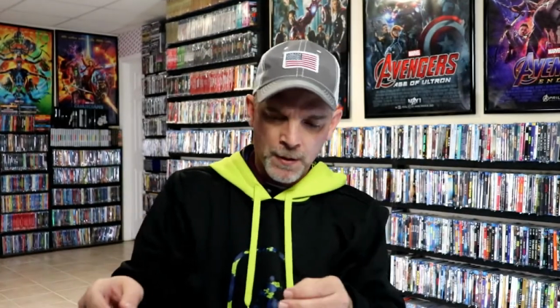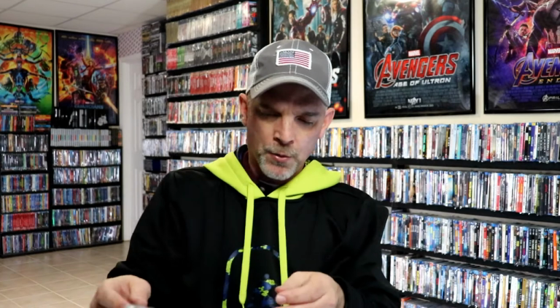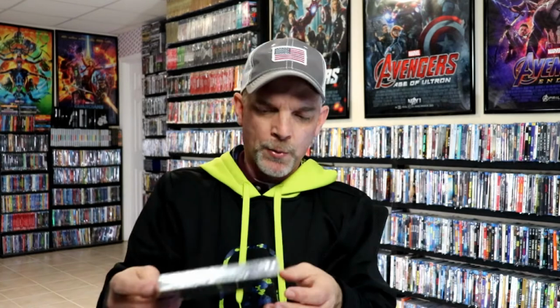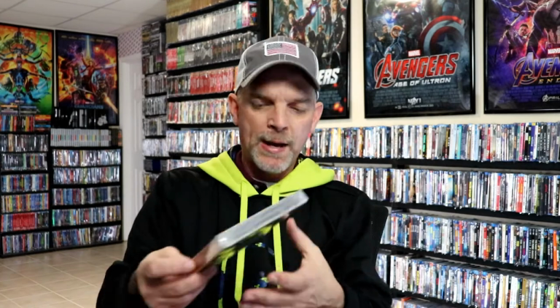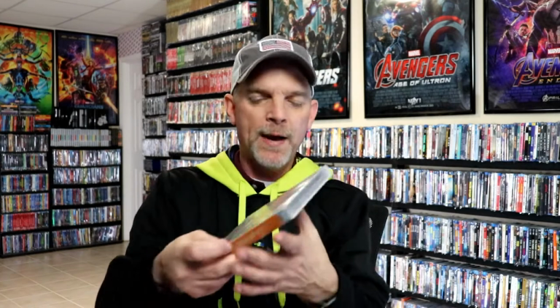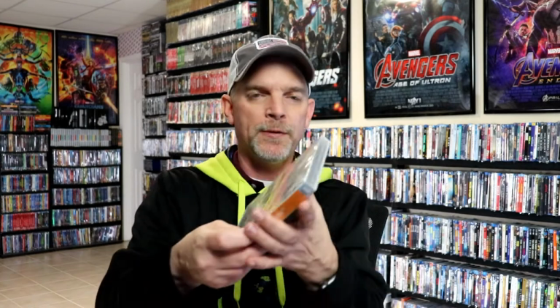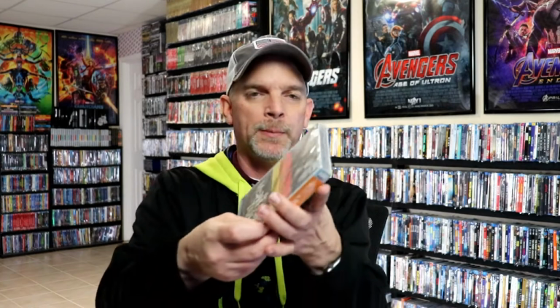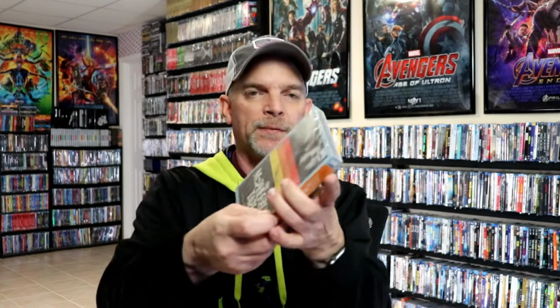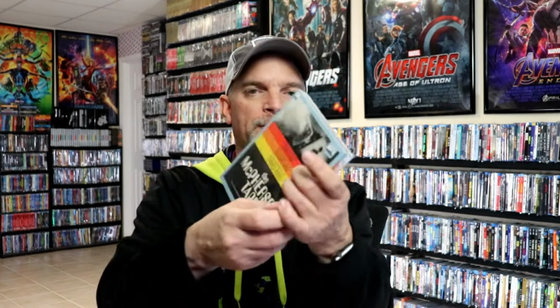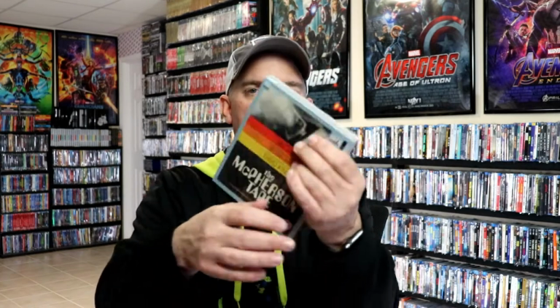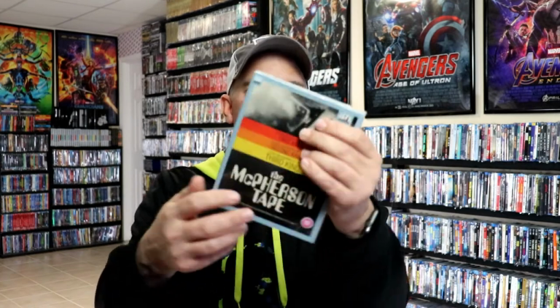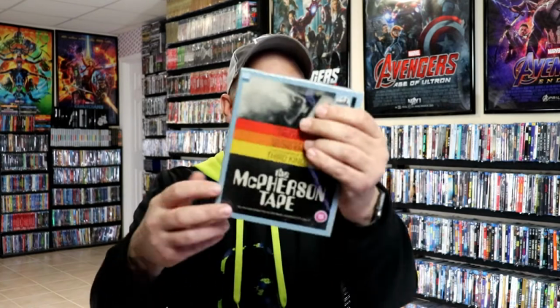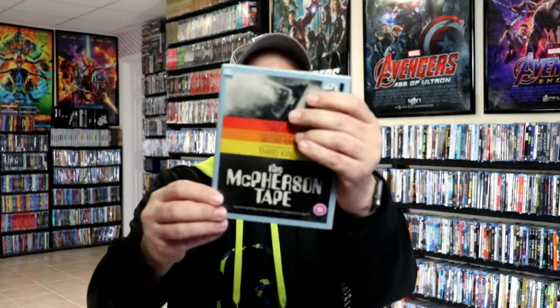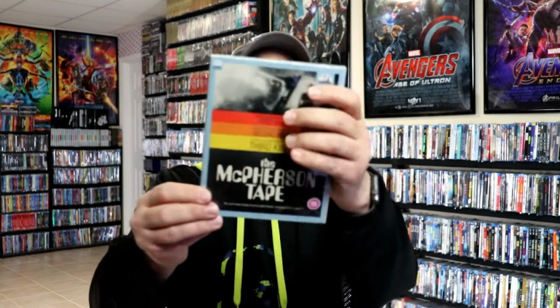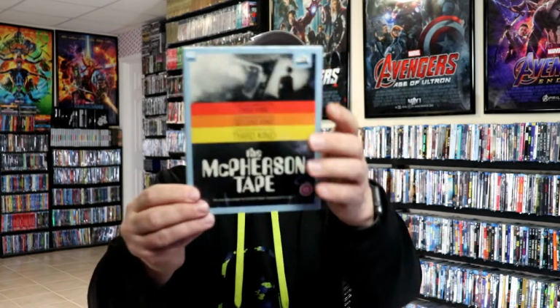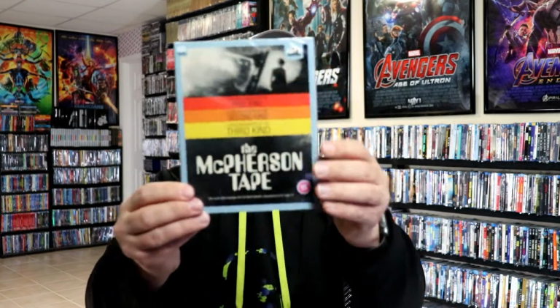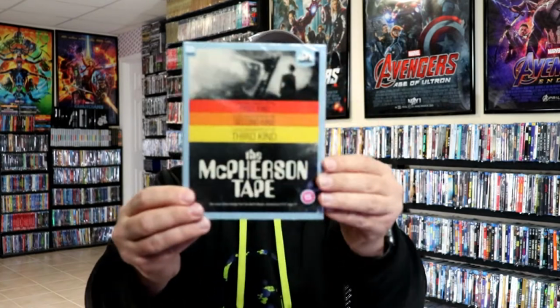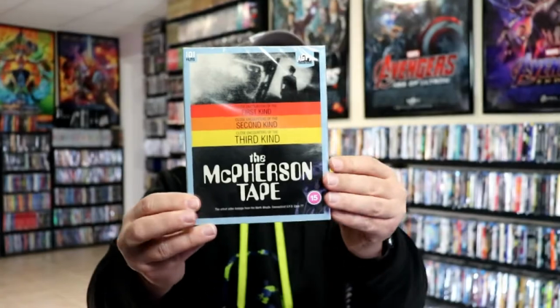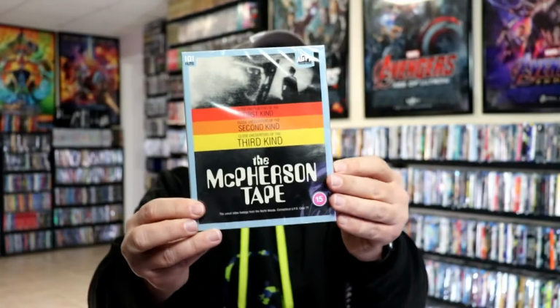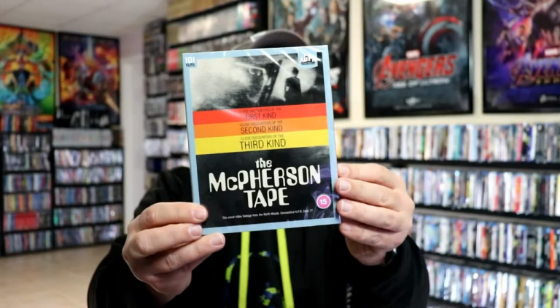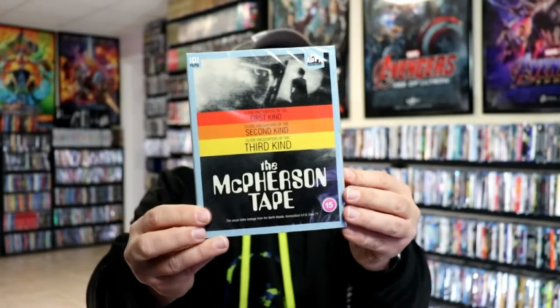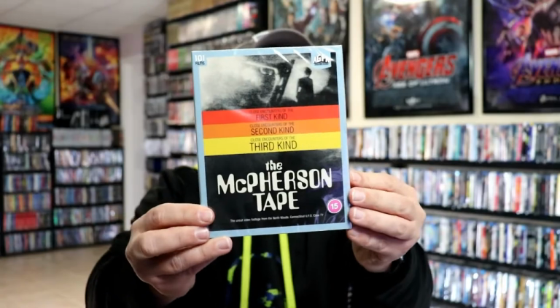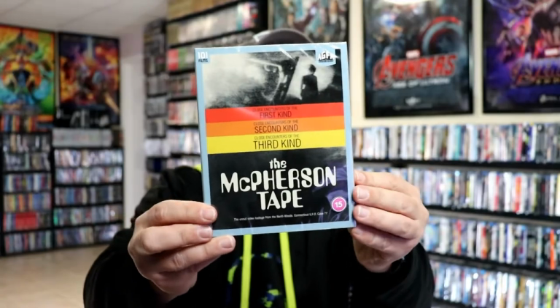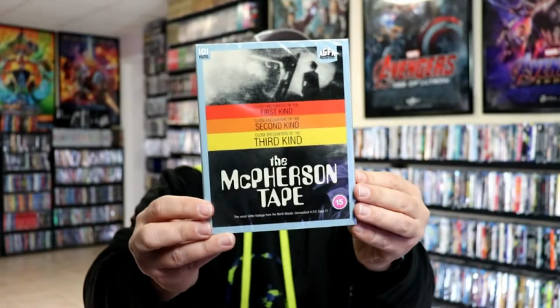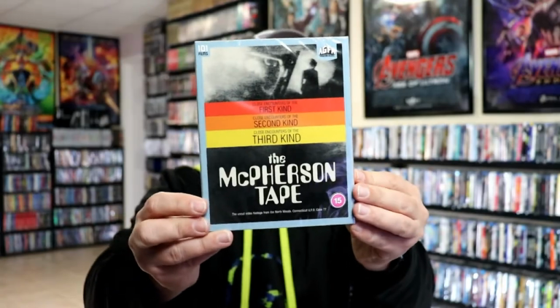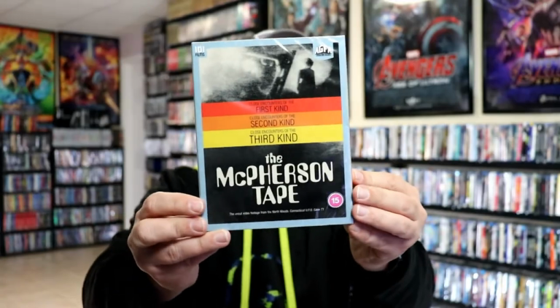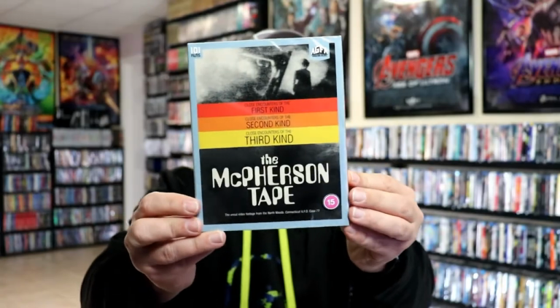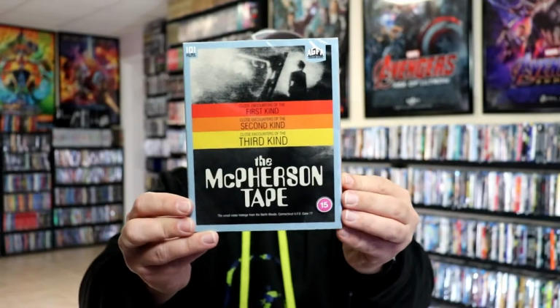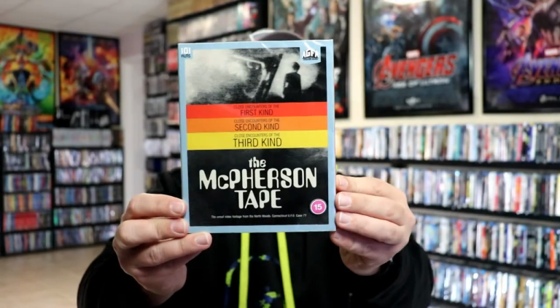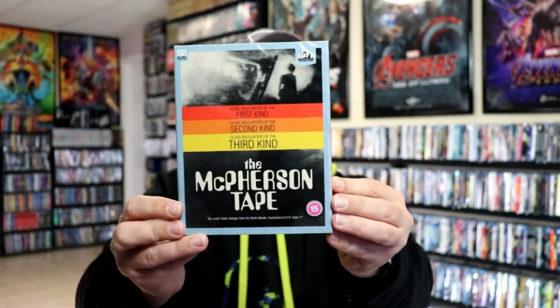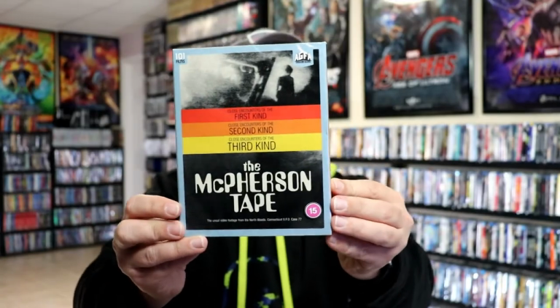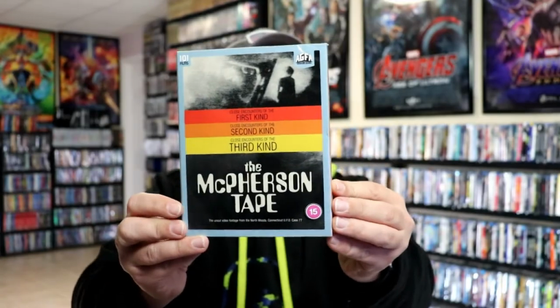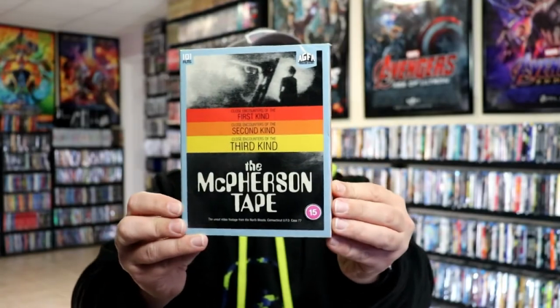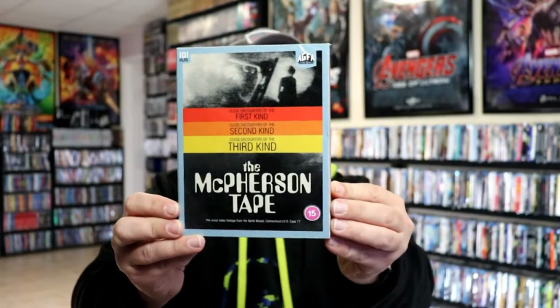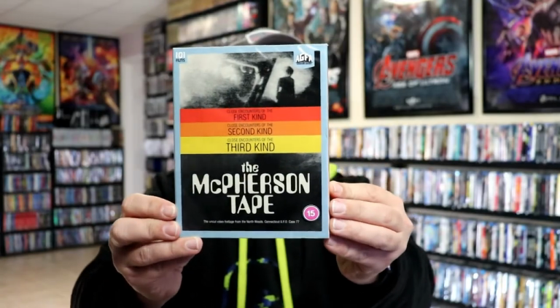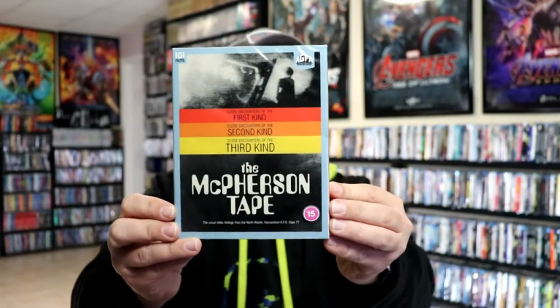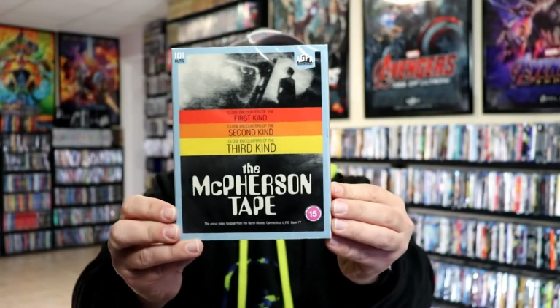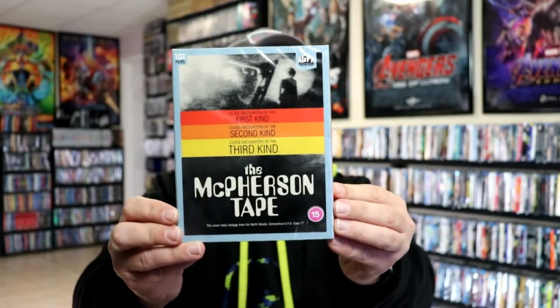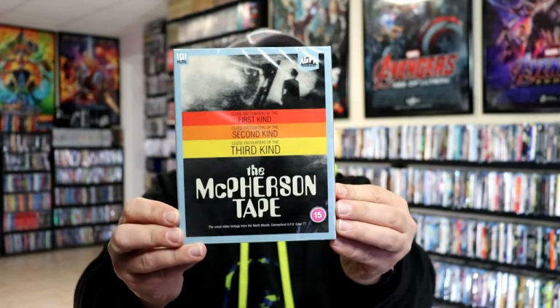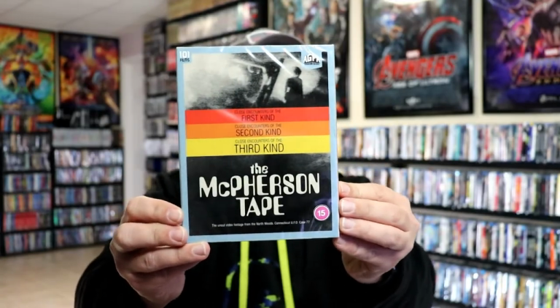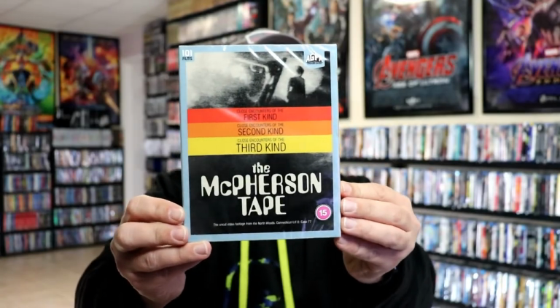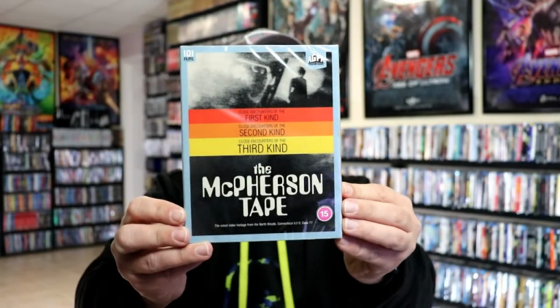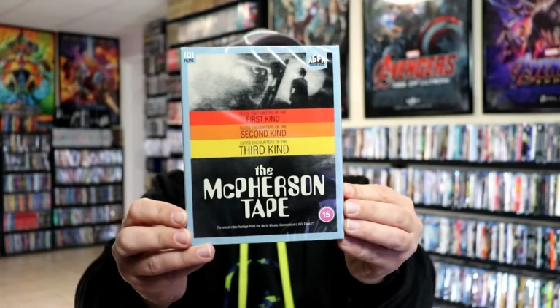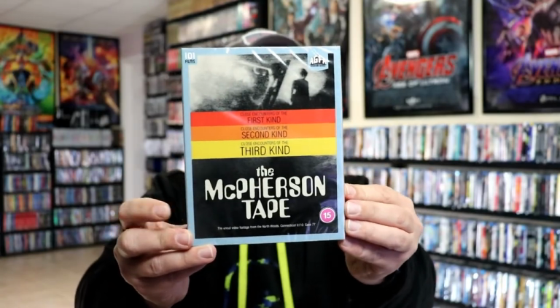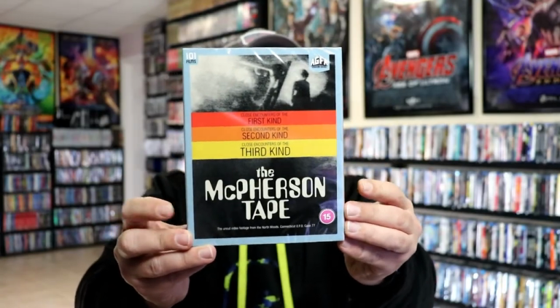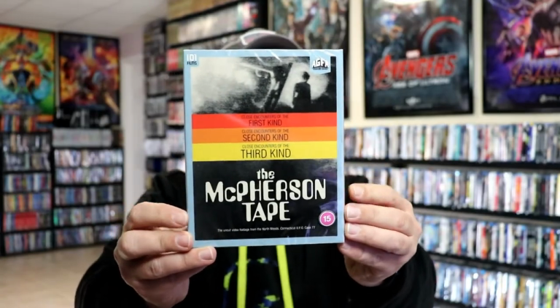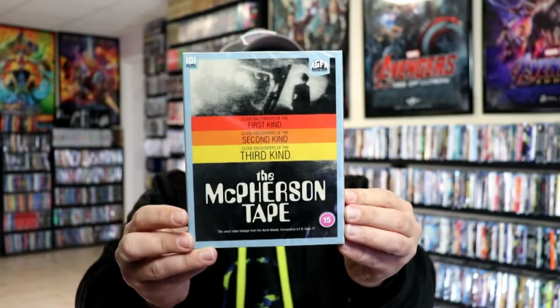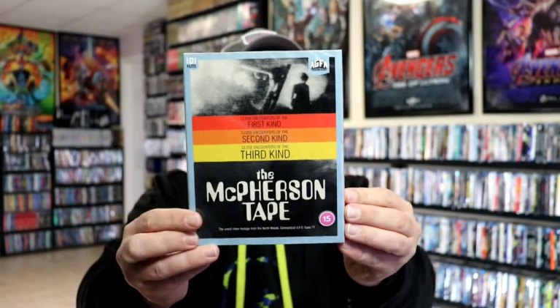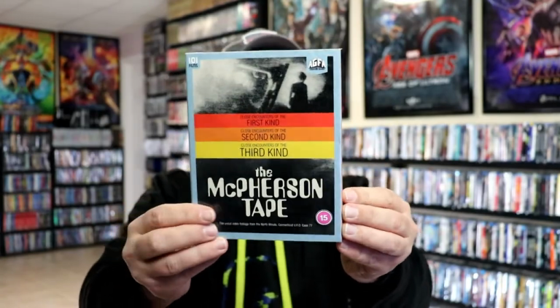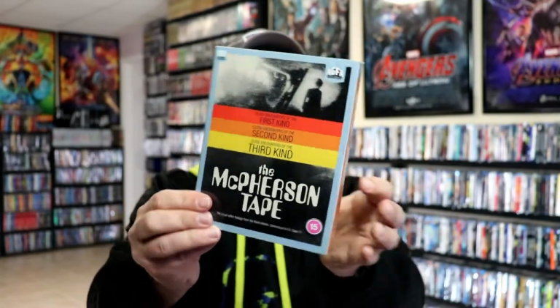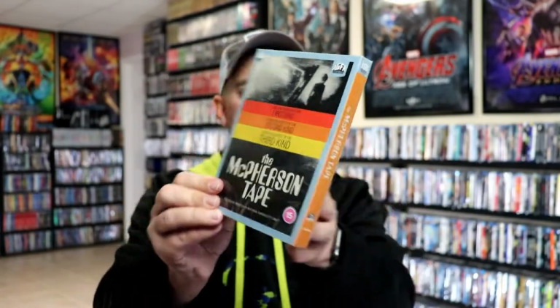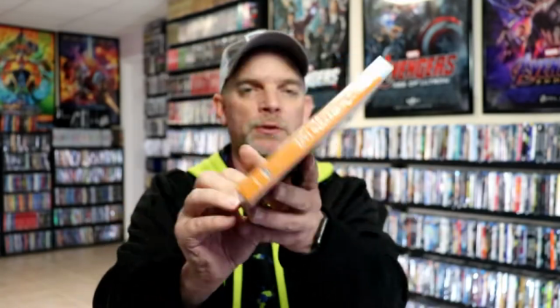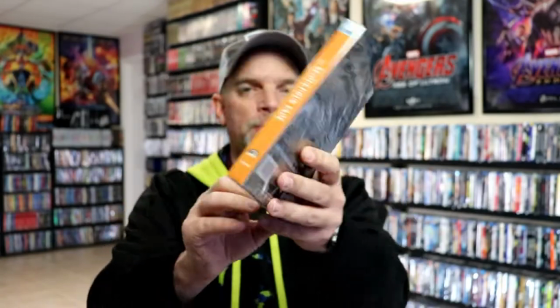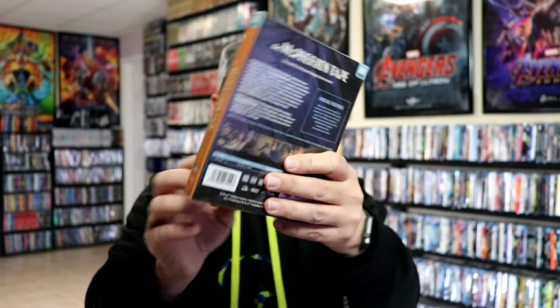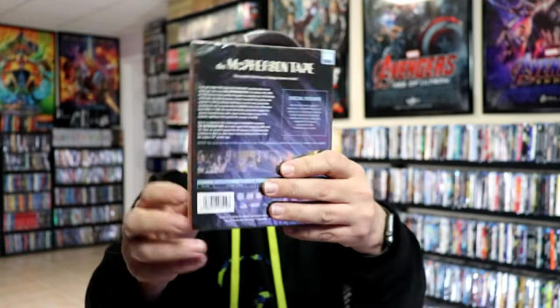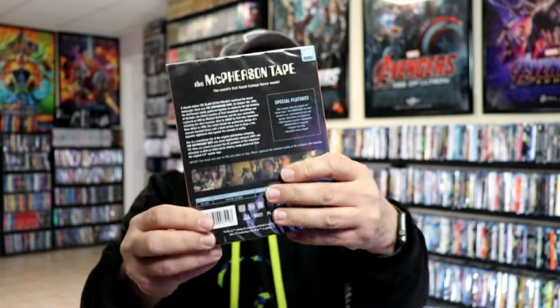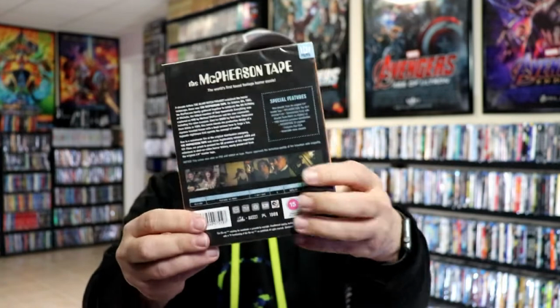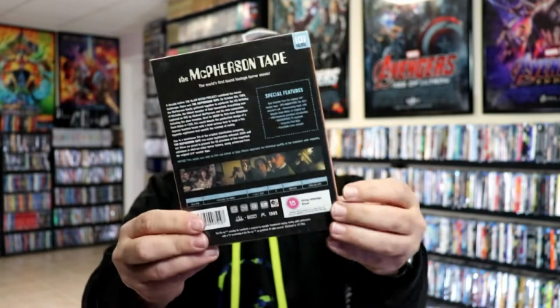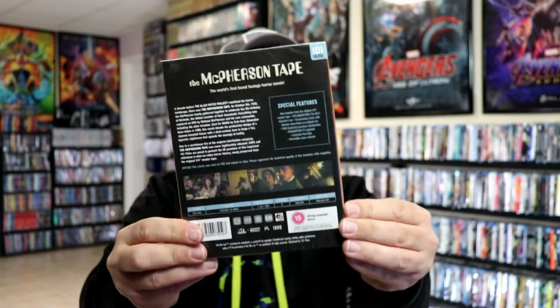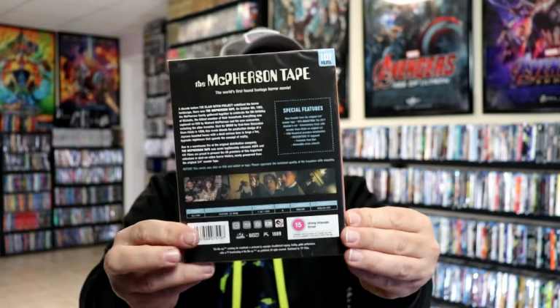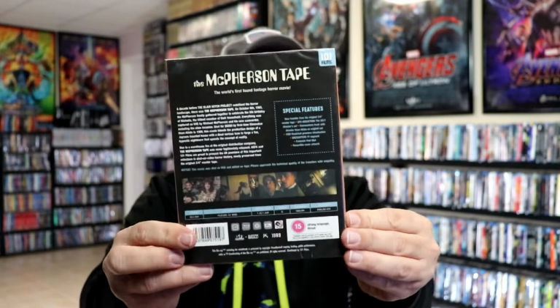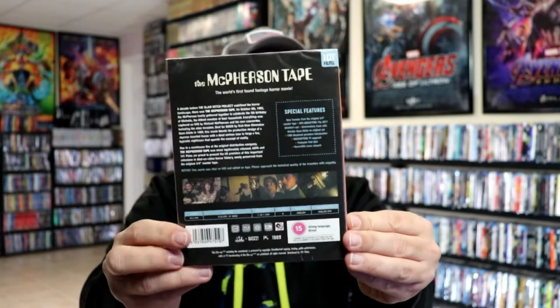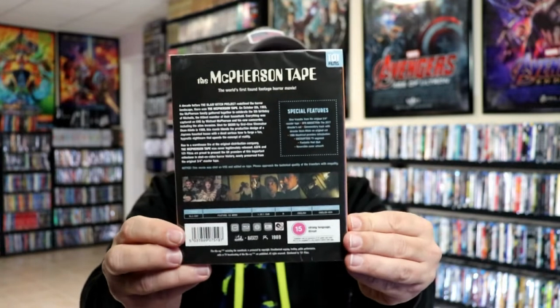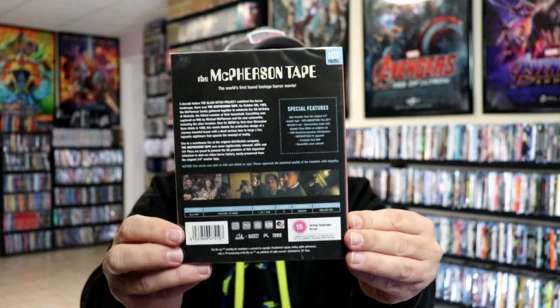We have the McPherson Tapes. I have heard a lot of good things about this one. These all do come with a slipcover.